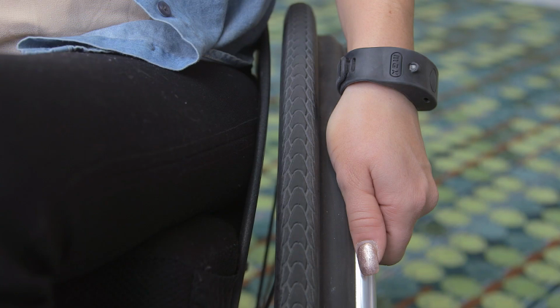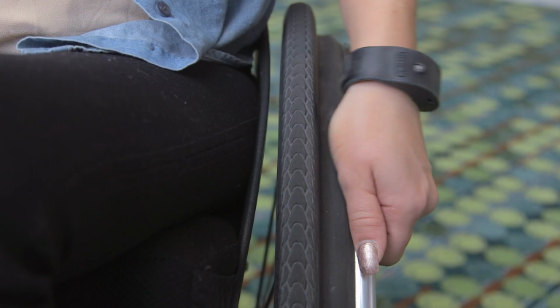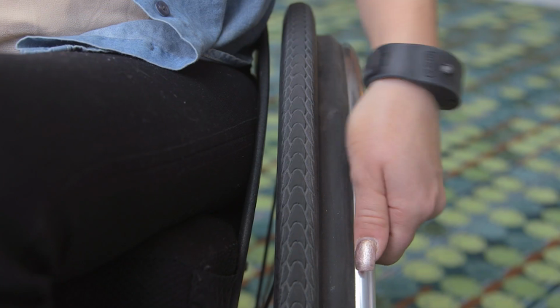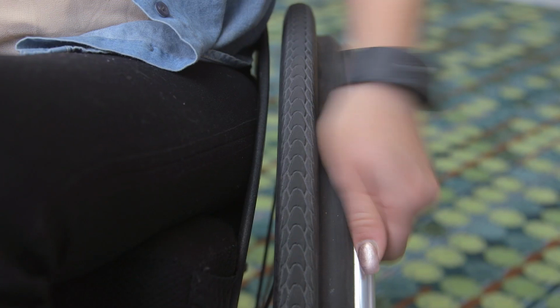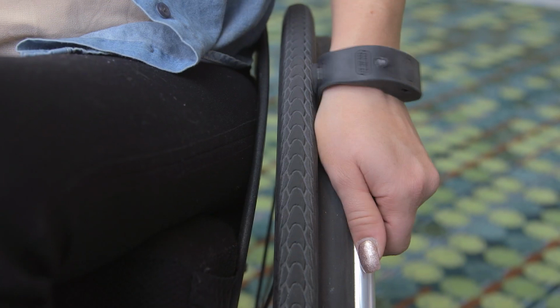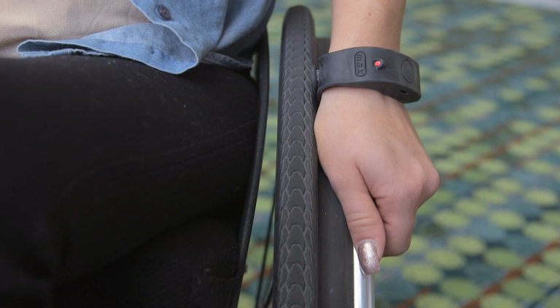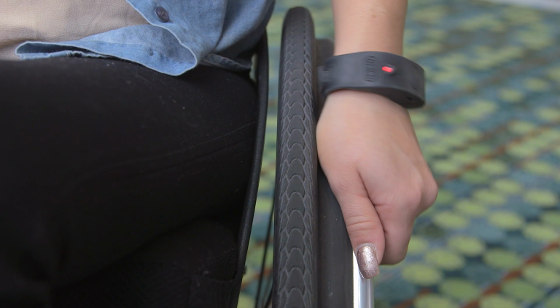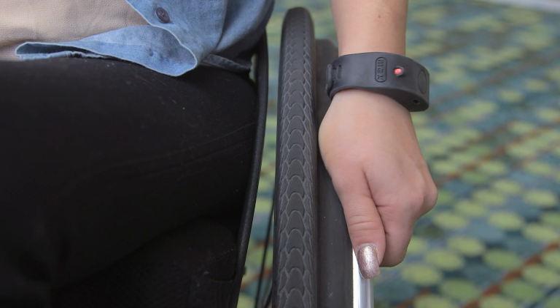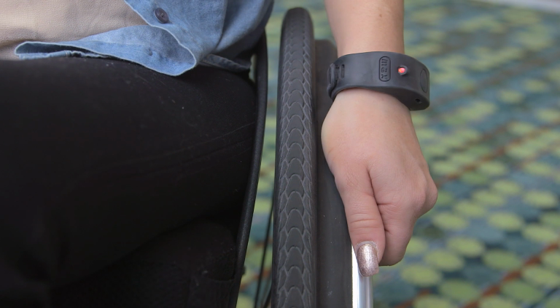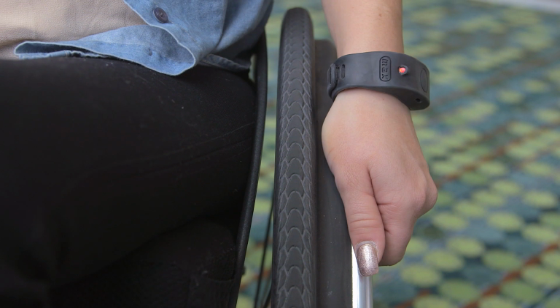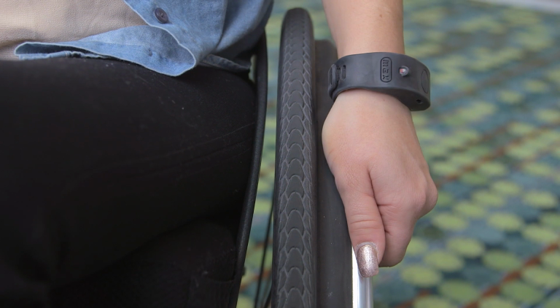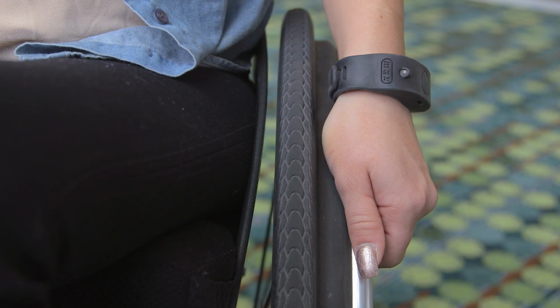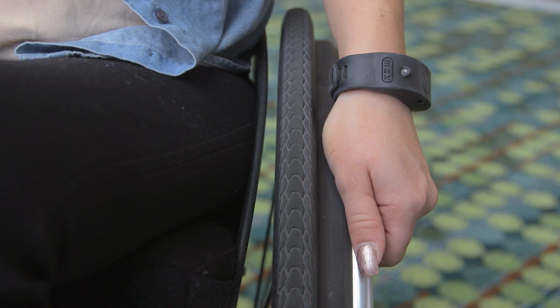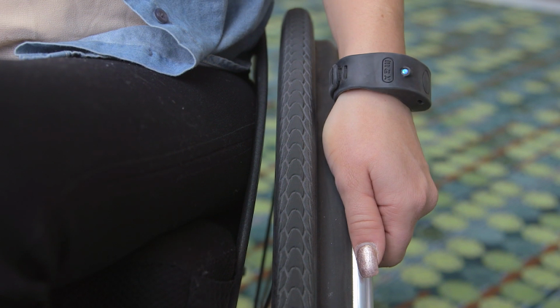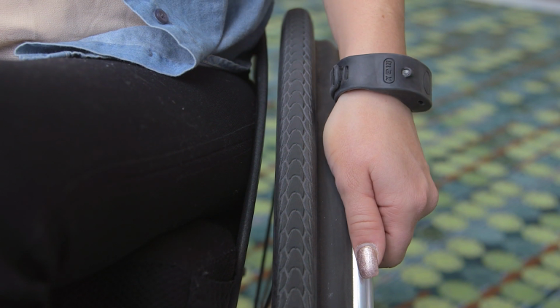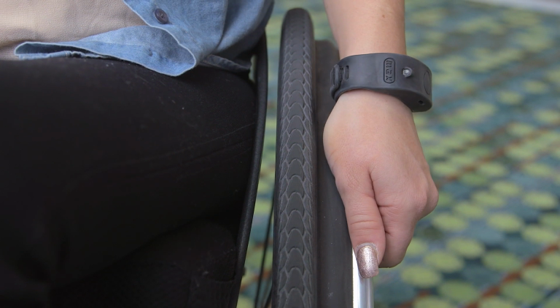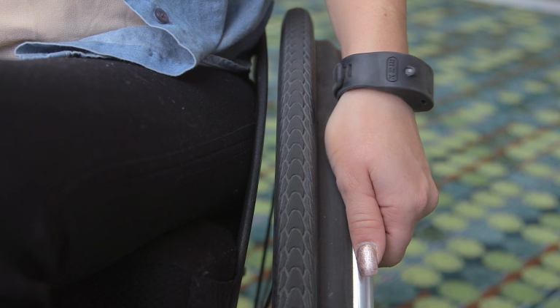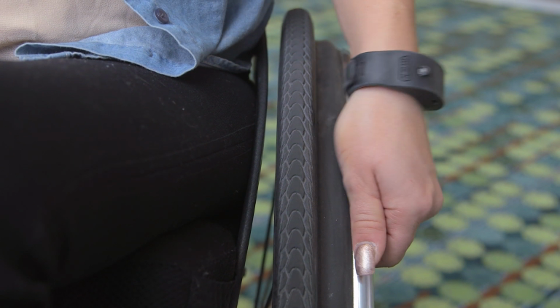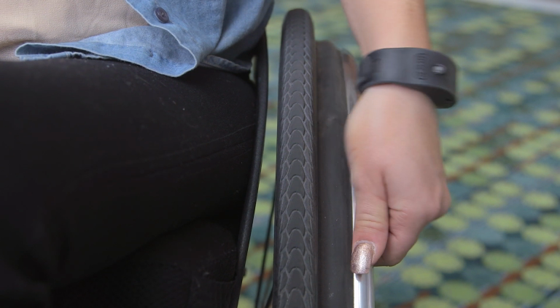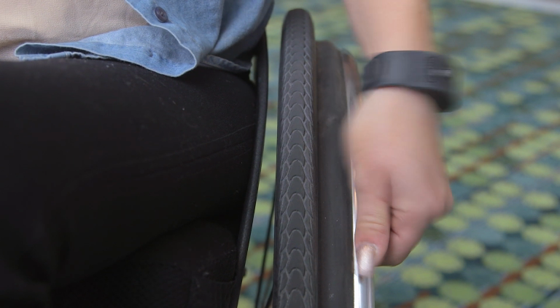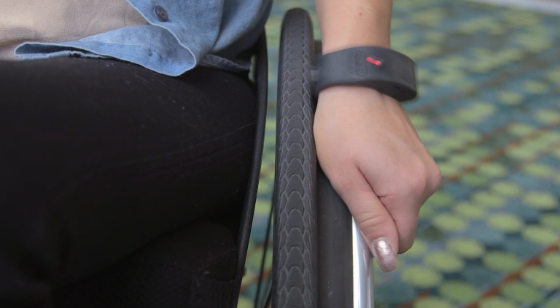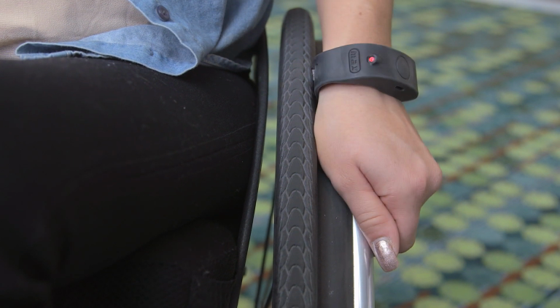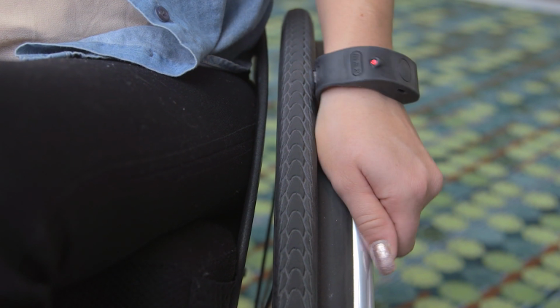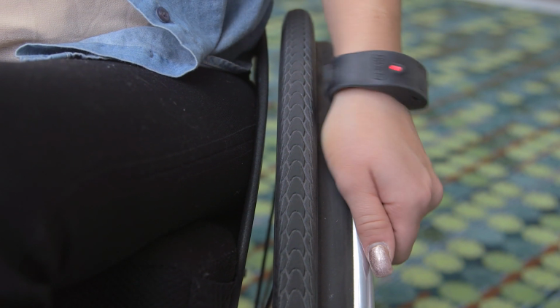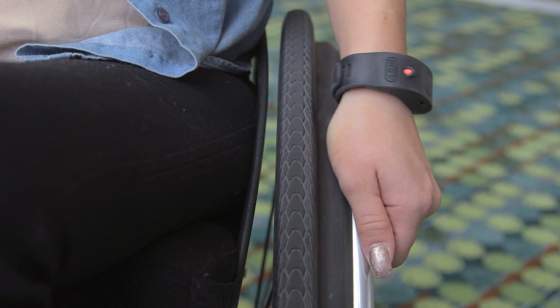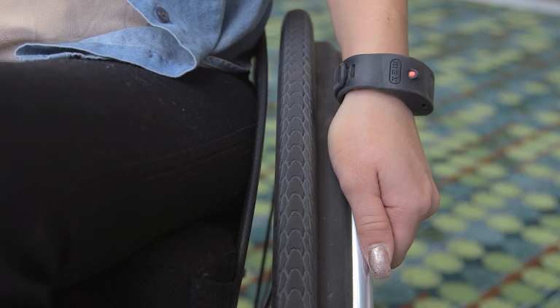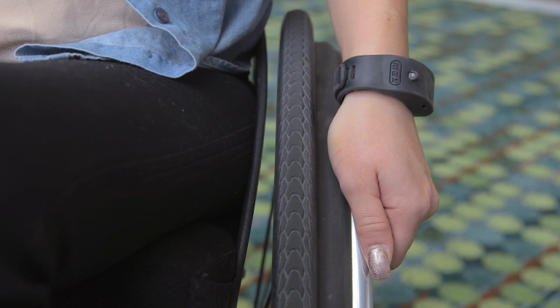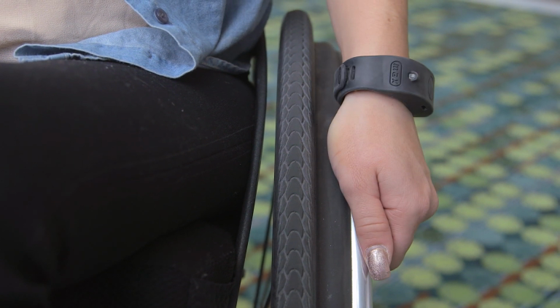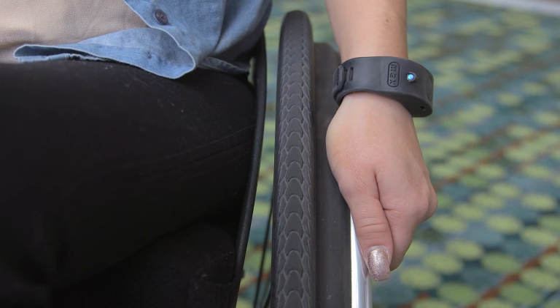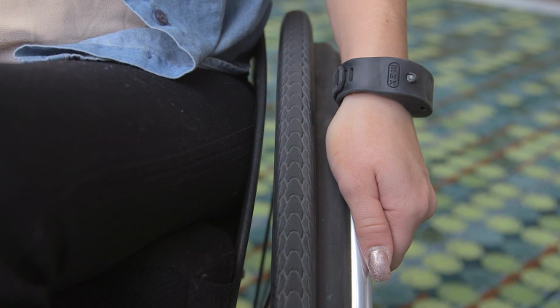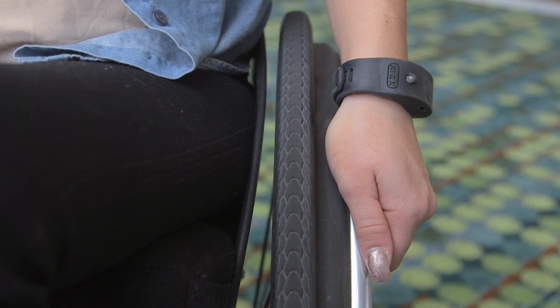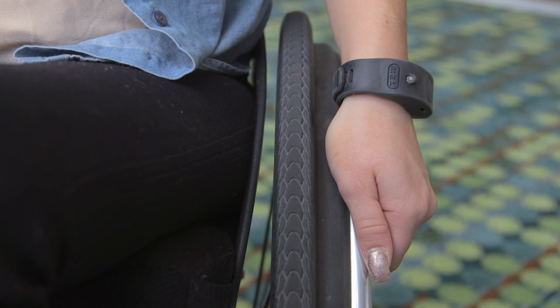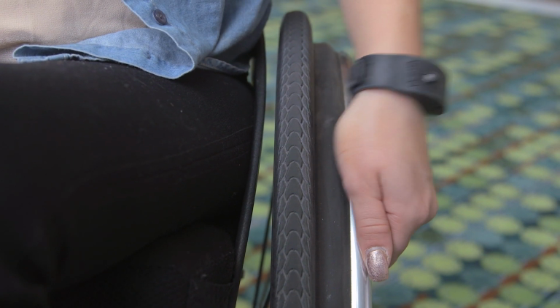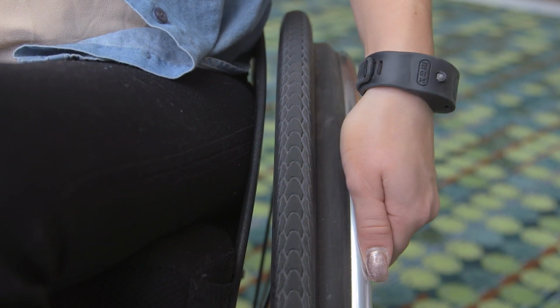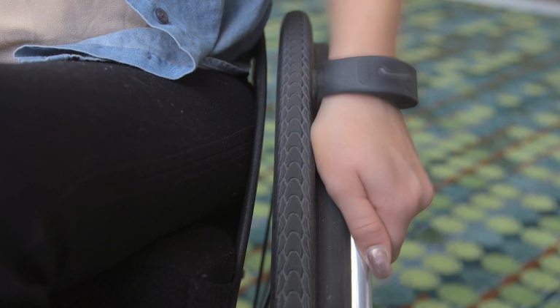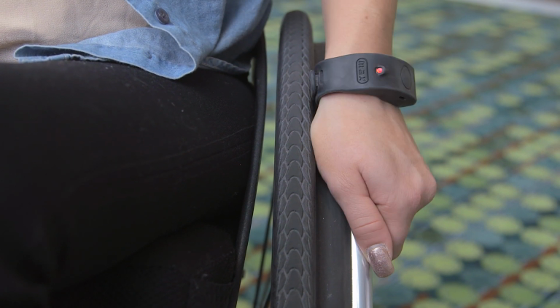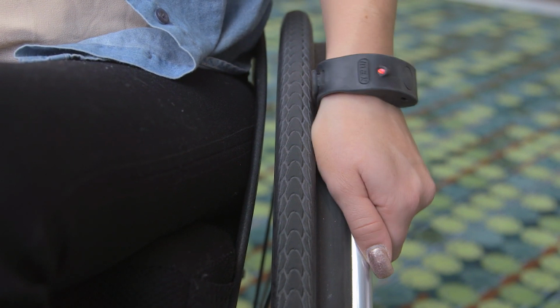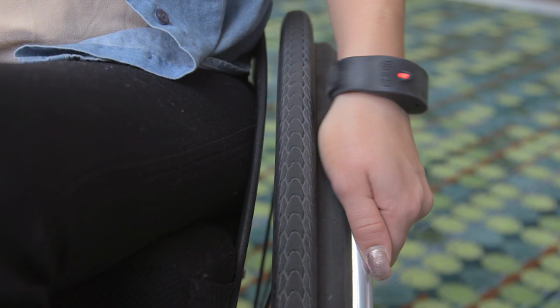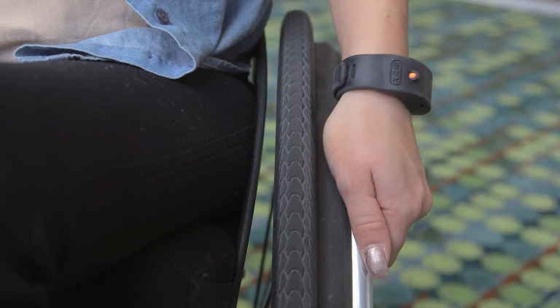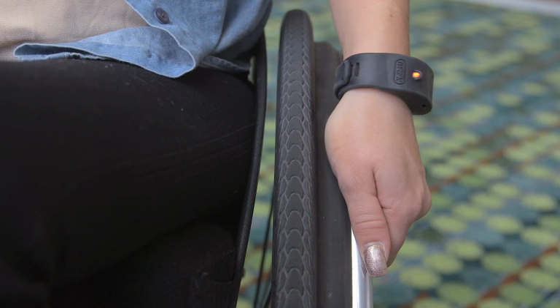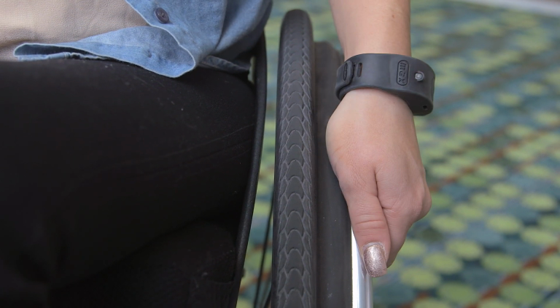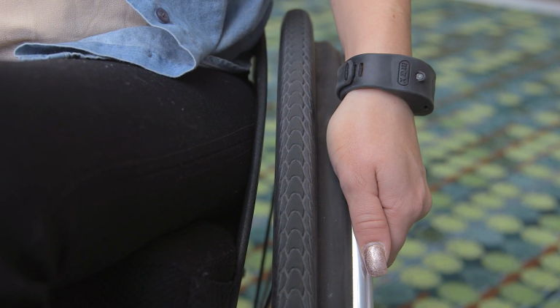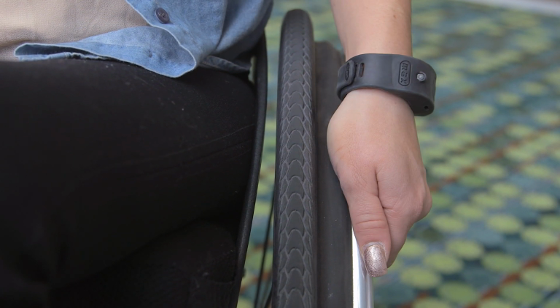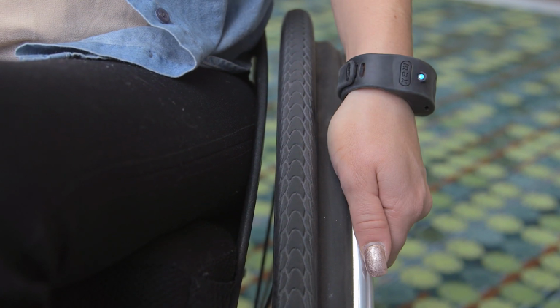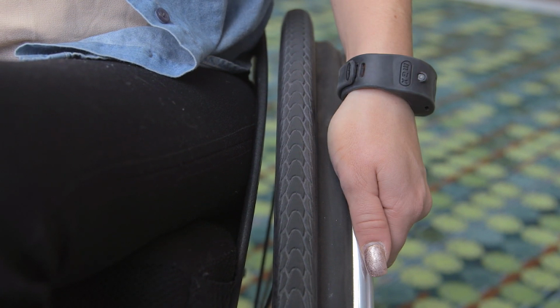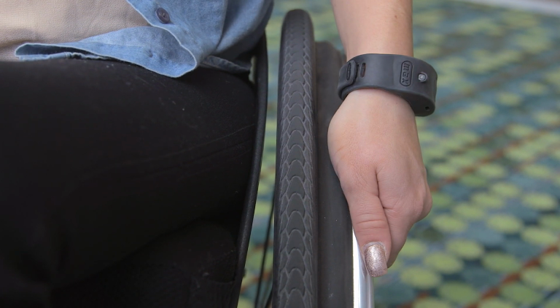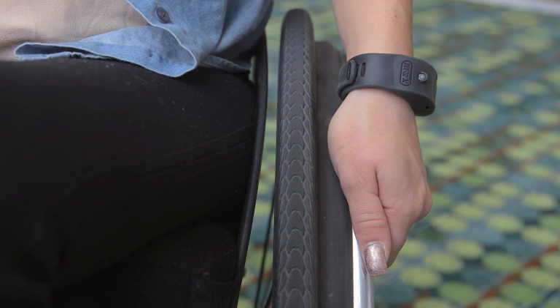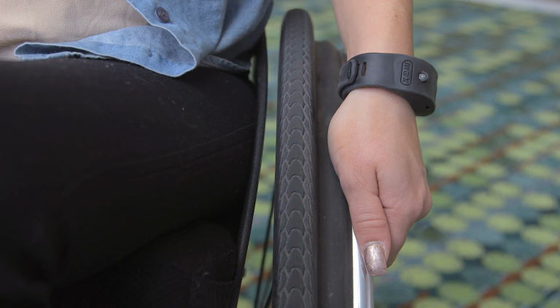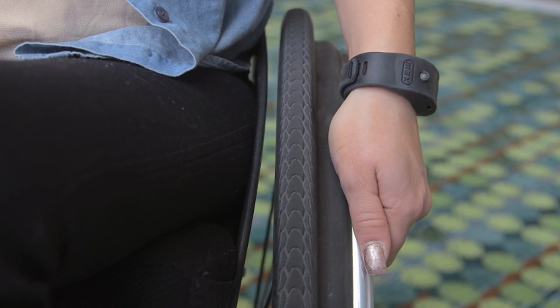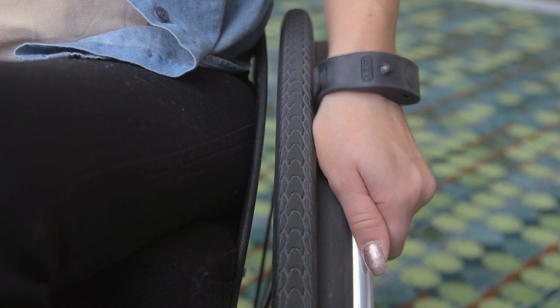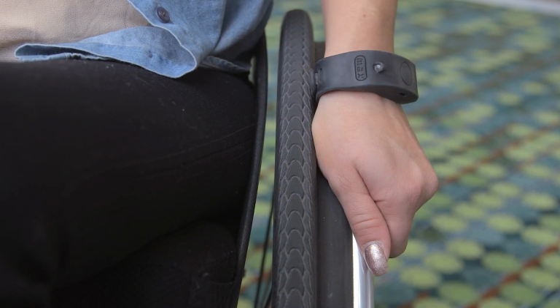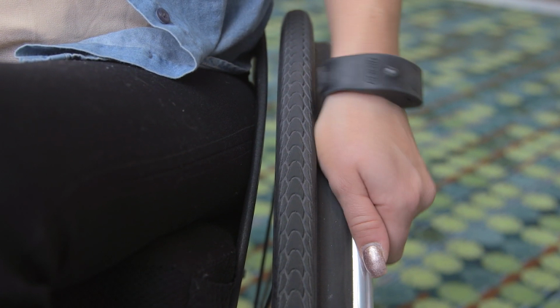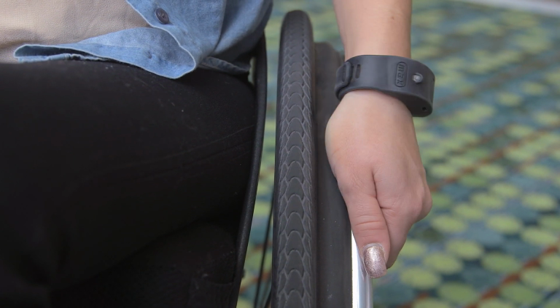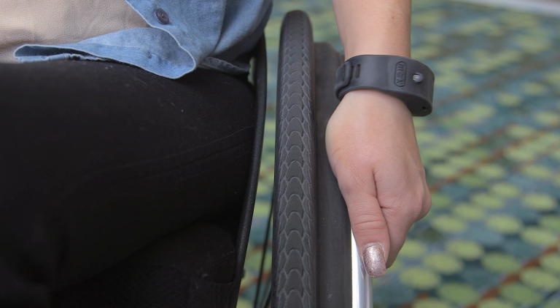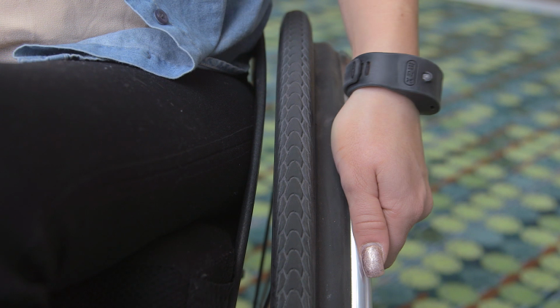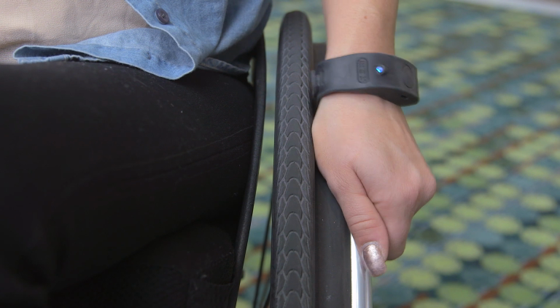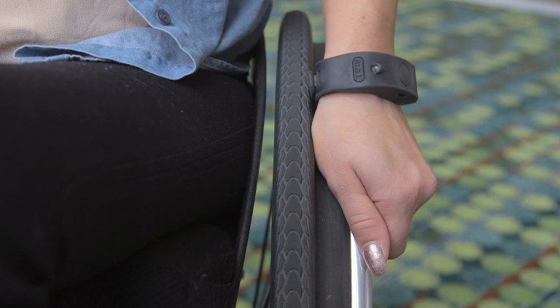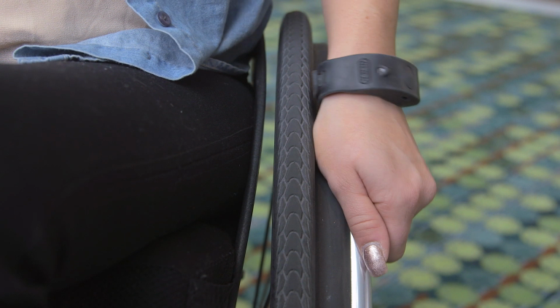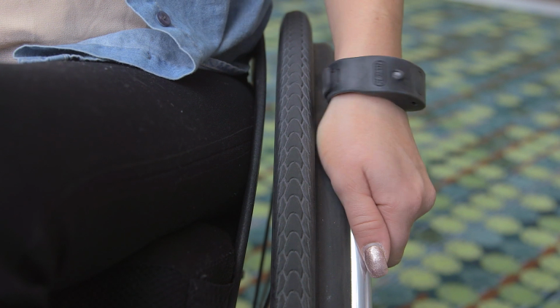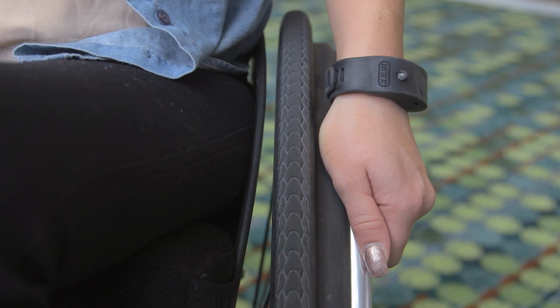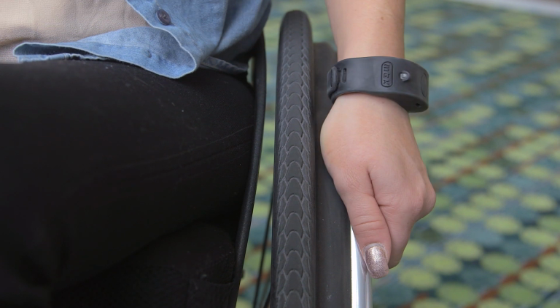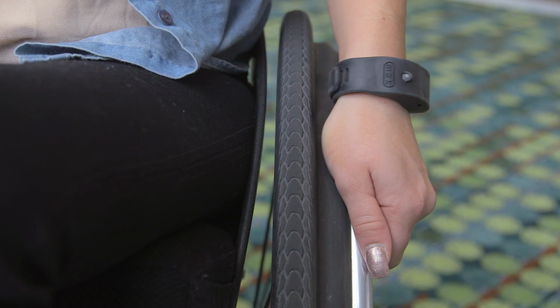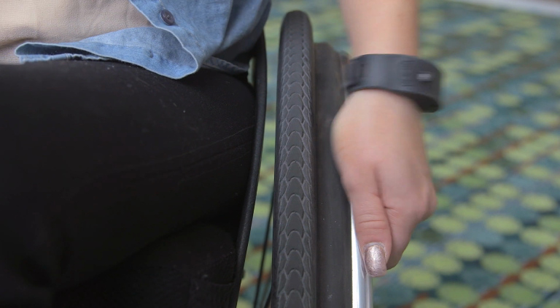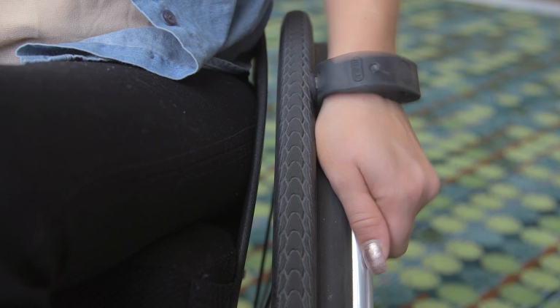If you're already braking on the push rim, you can tap without letting go. Just flick your wrist to shut off the motor.